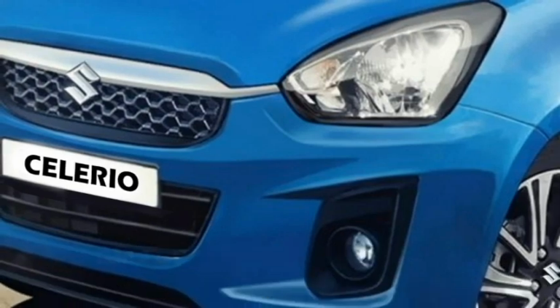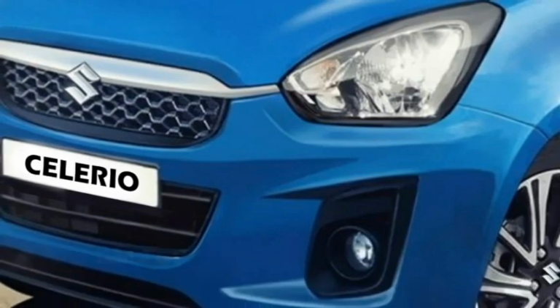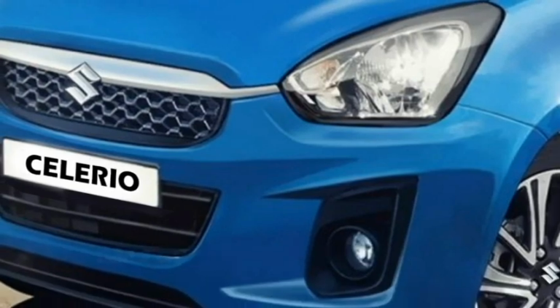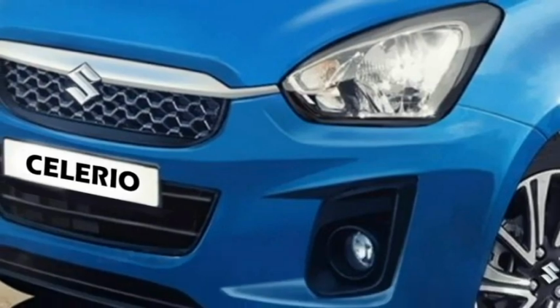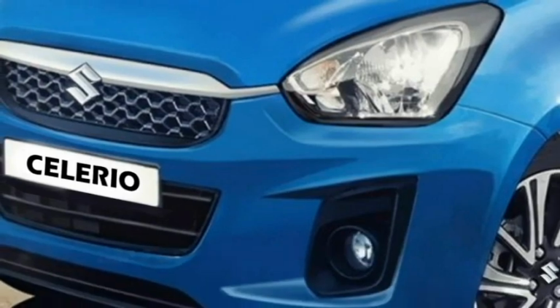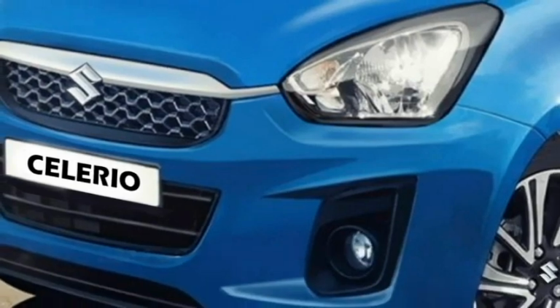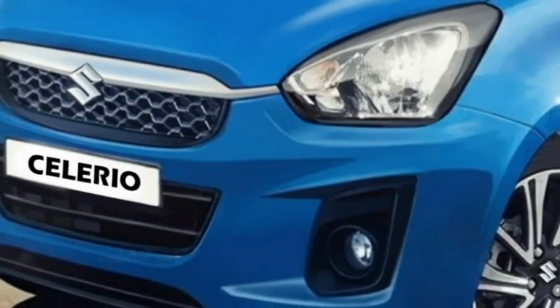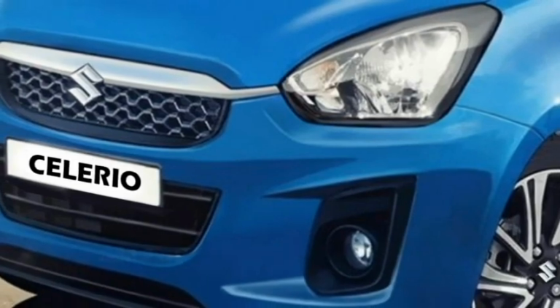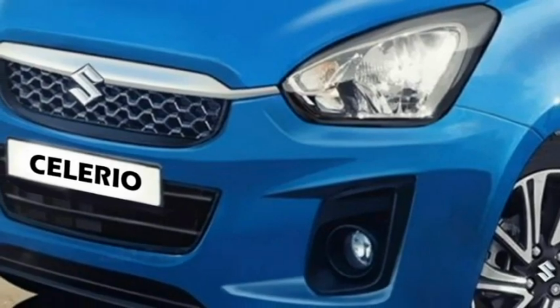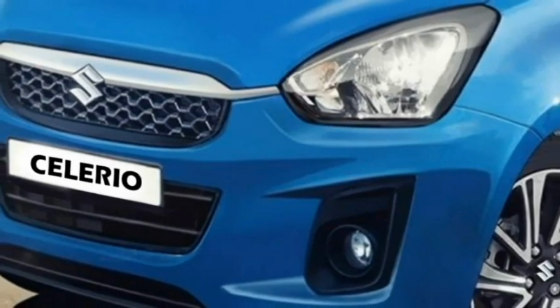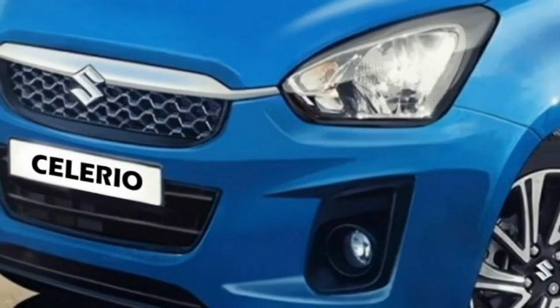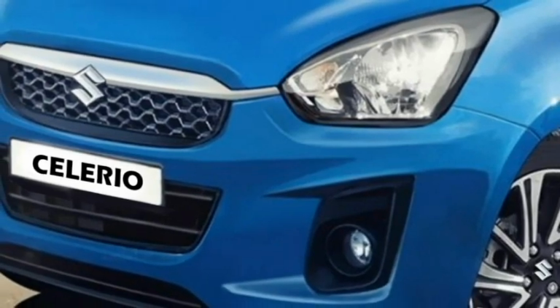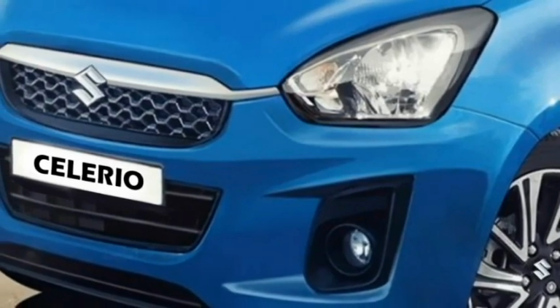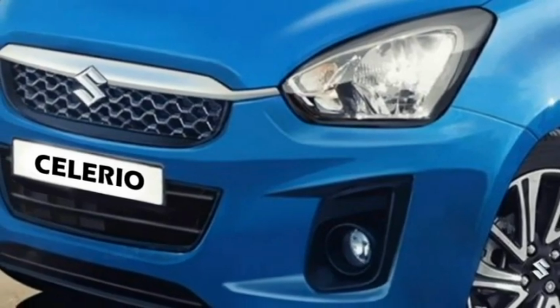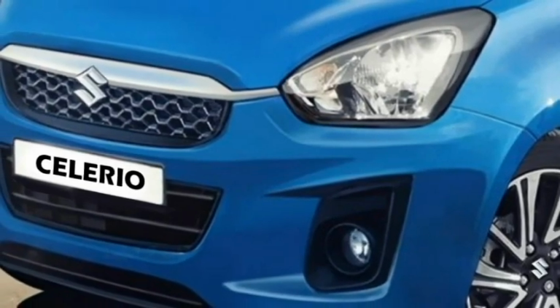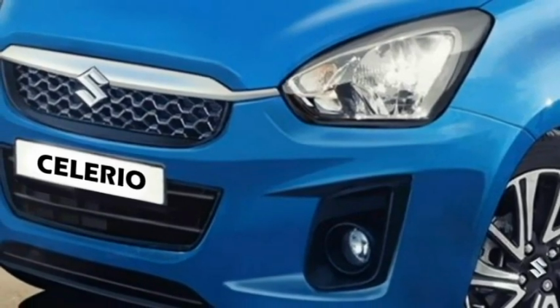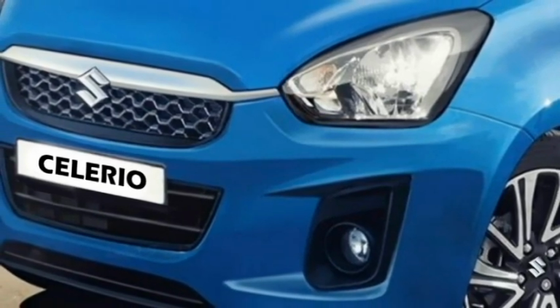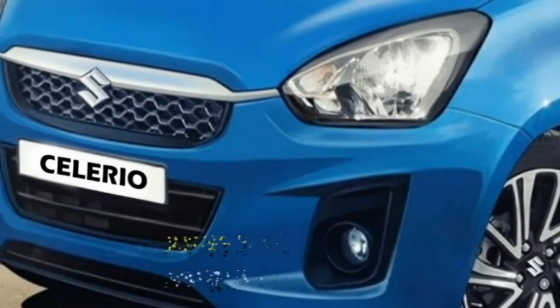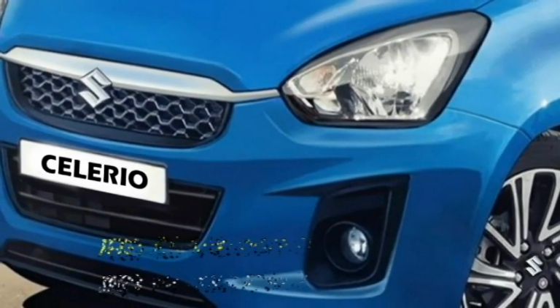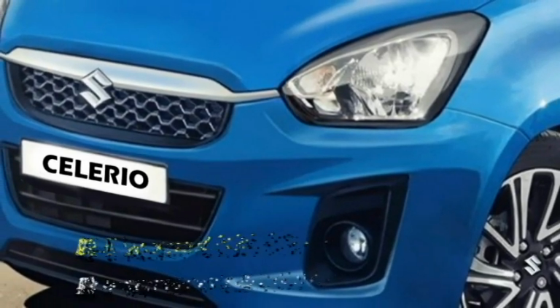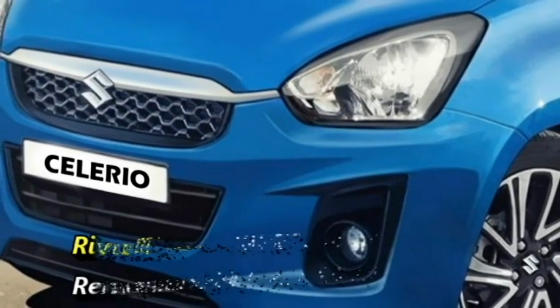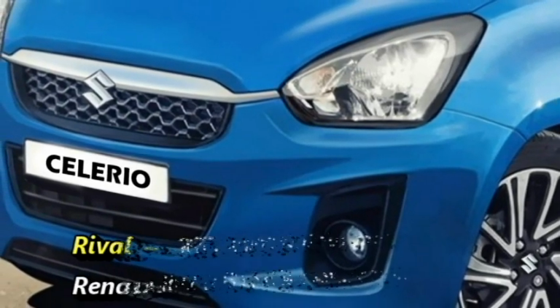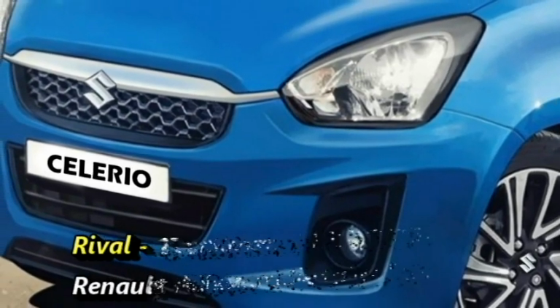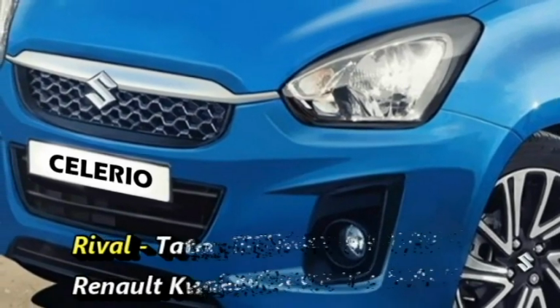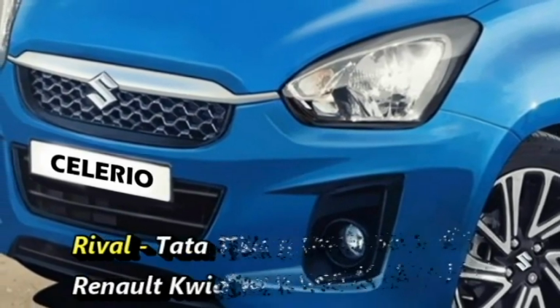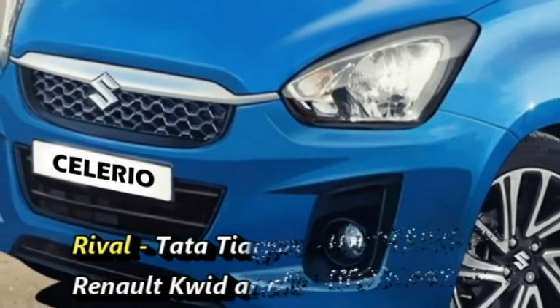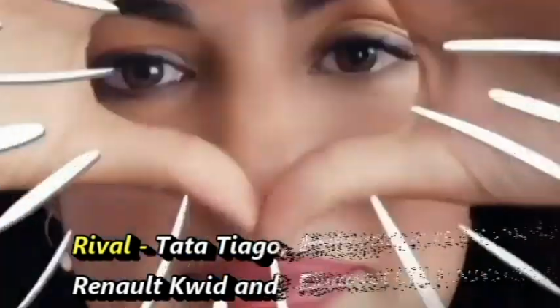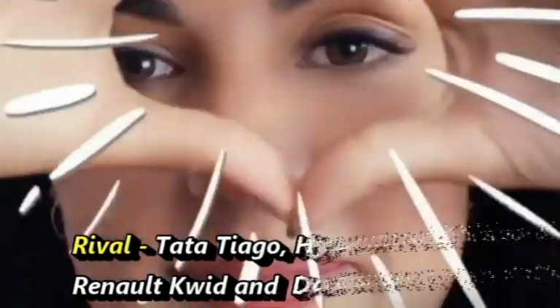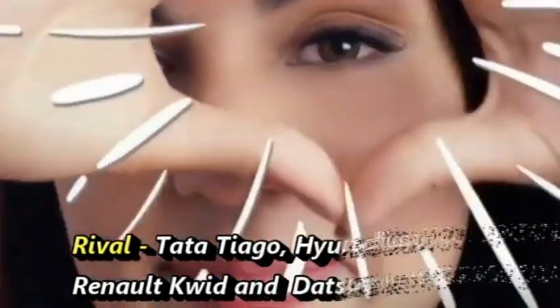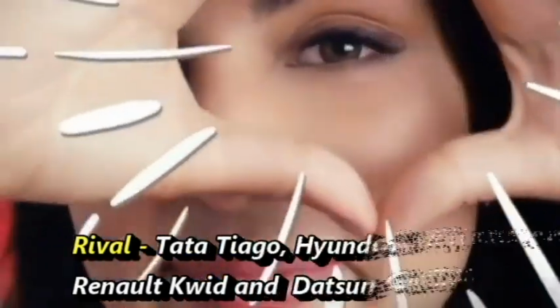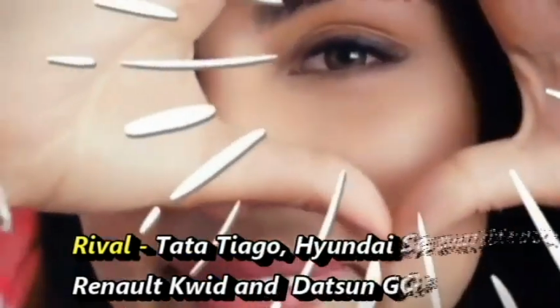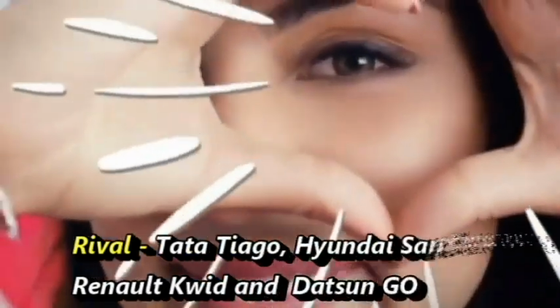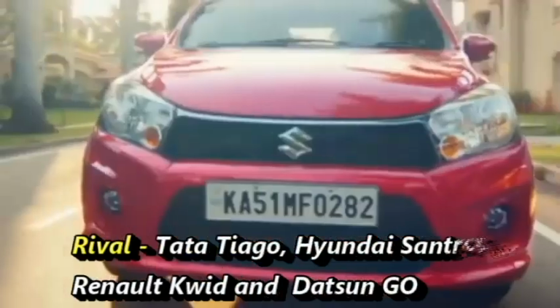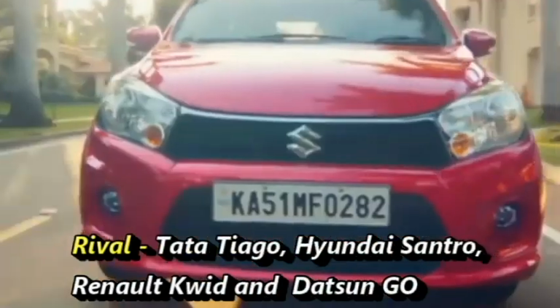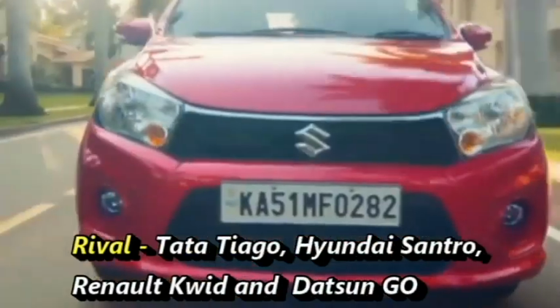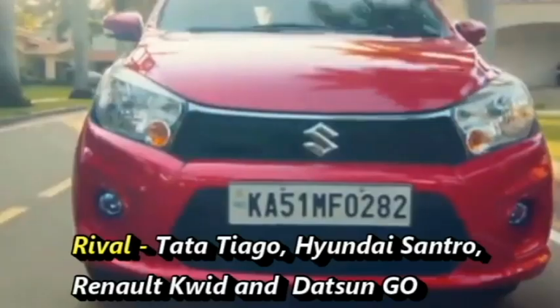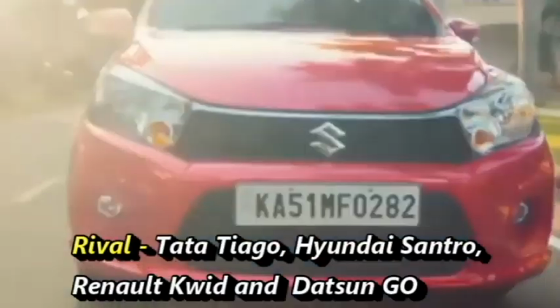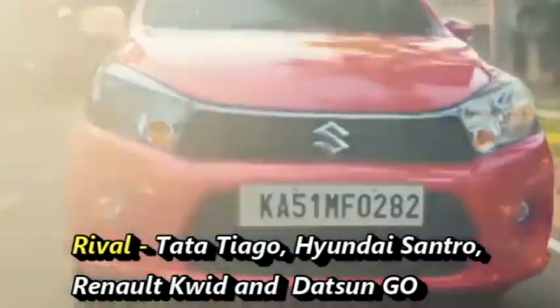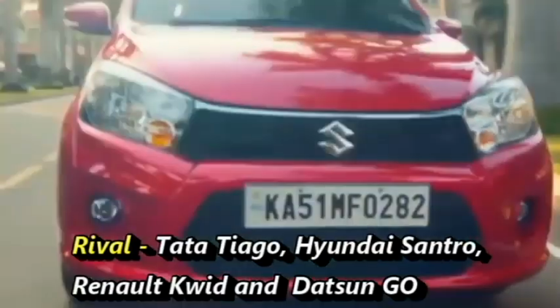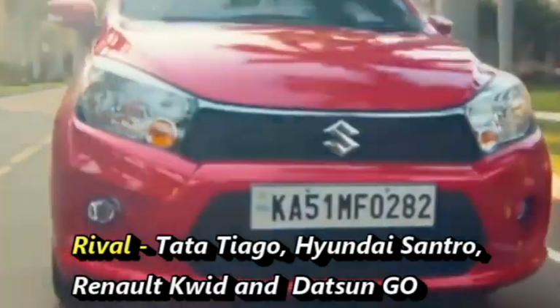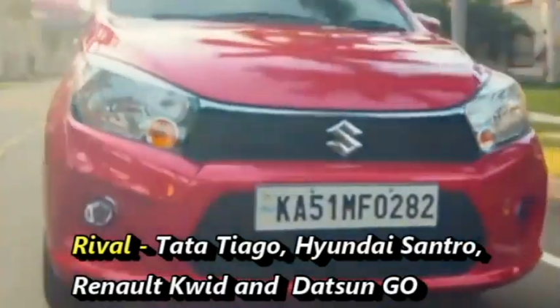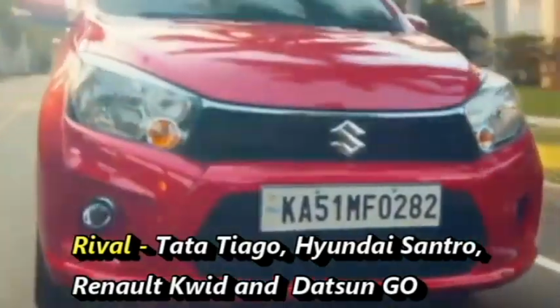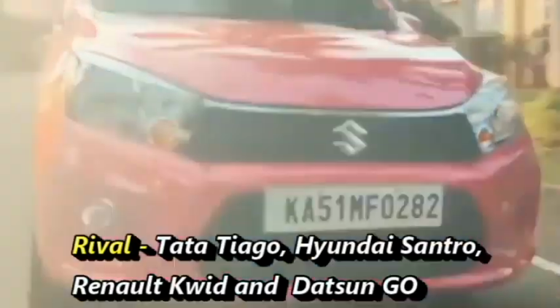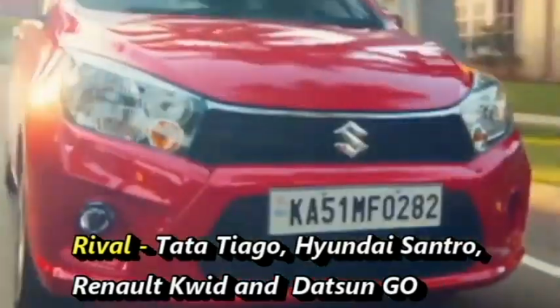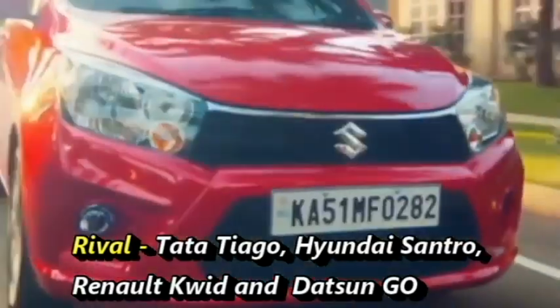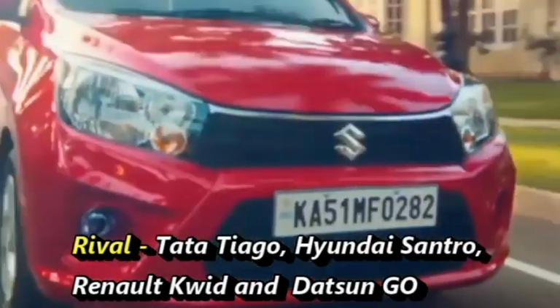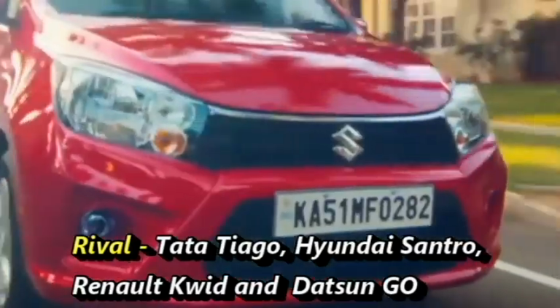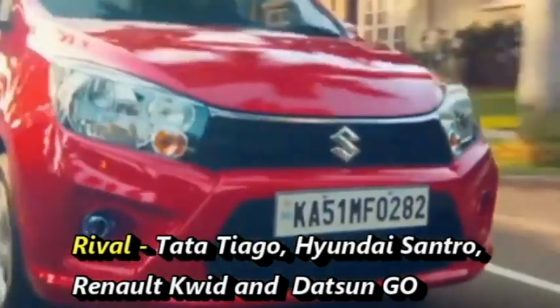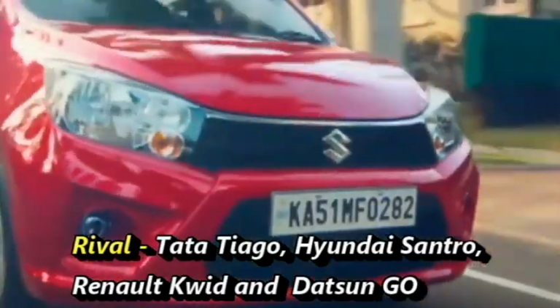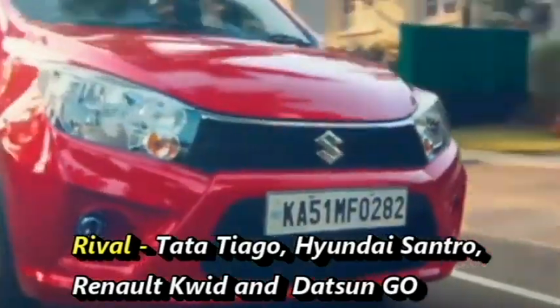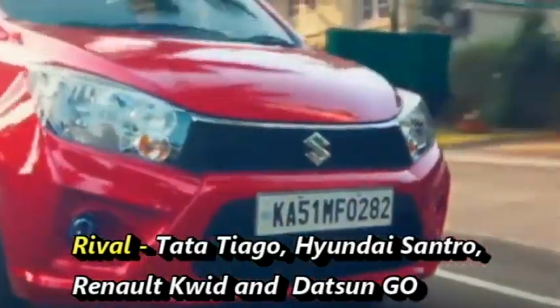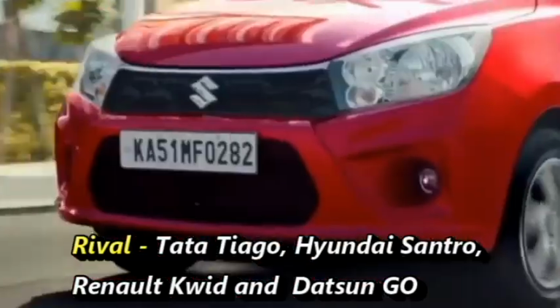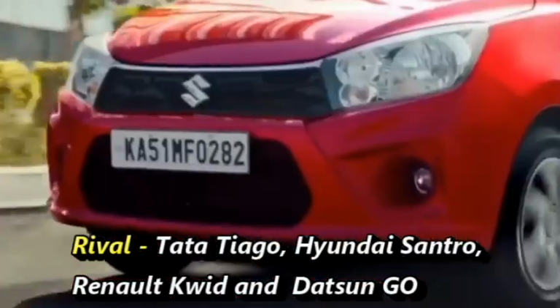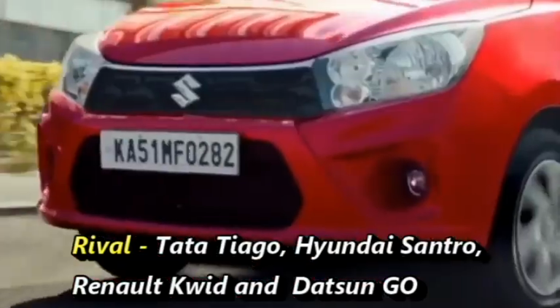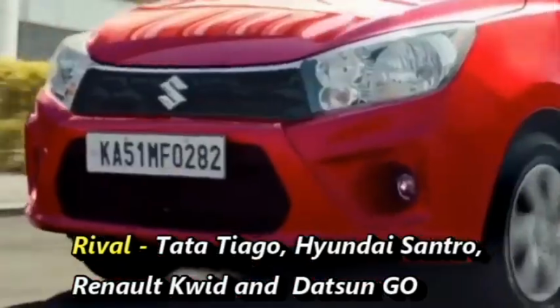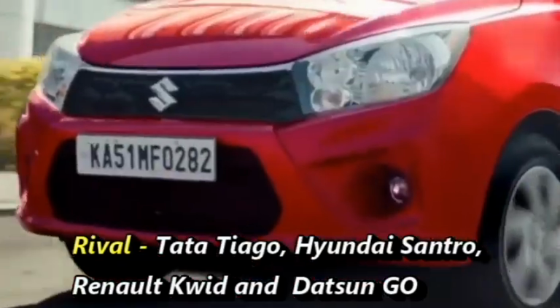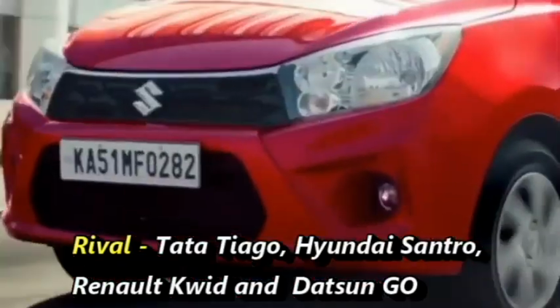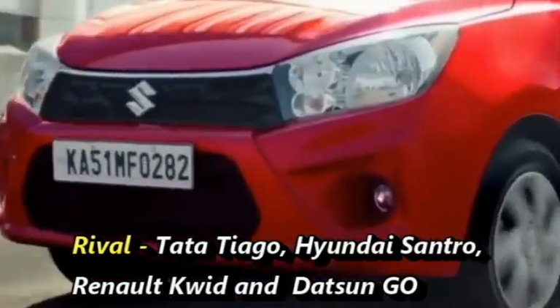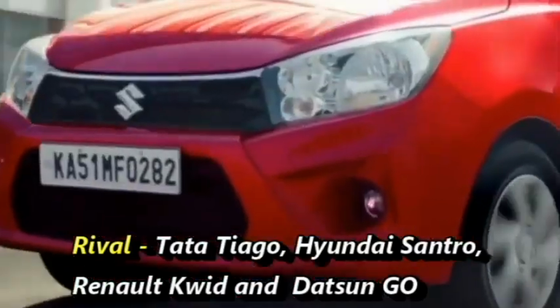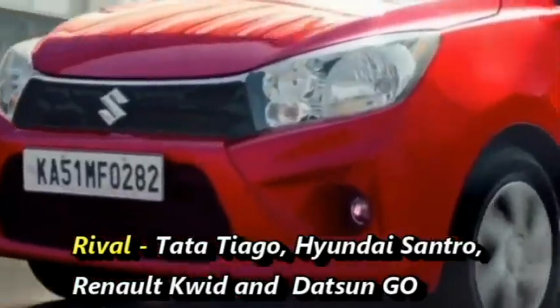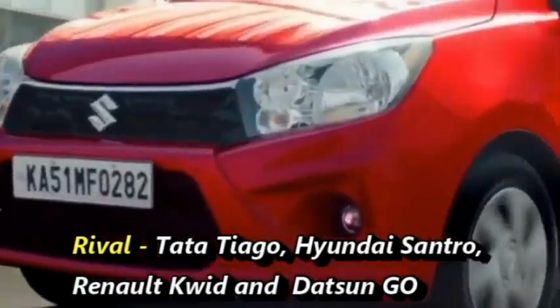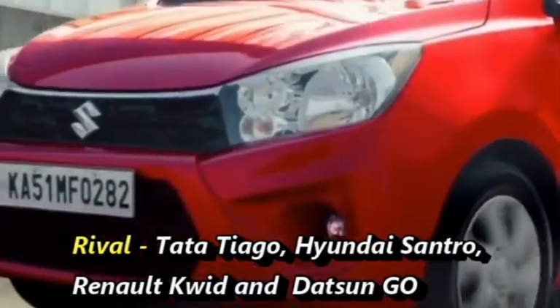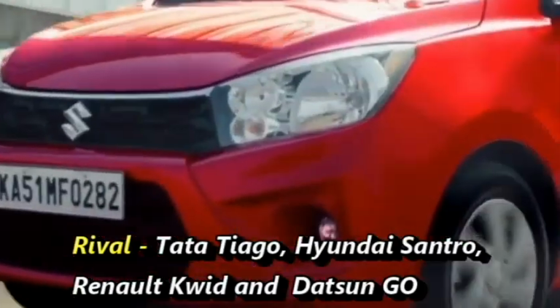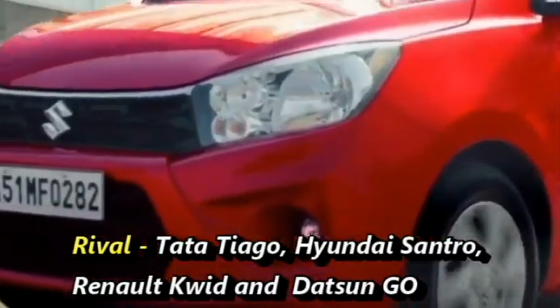After launch in the Indian market, the car will be a rival of the Tata Tiago, Hyundai Grand i10, Renault Kwid, and Datsun Go.